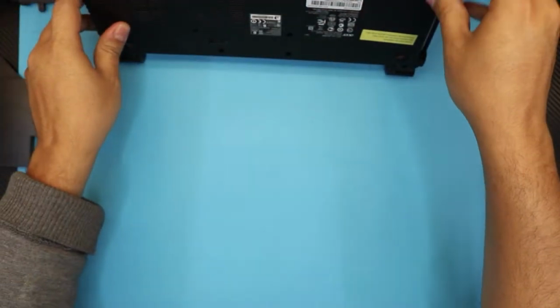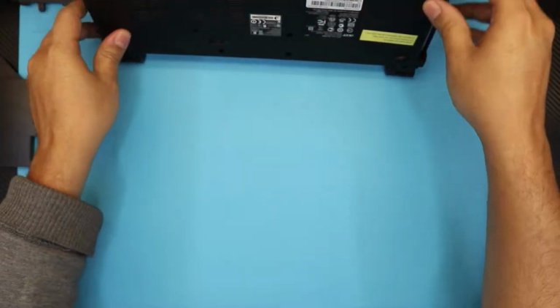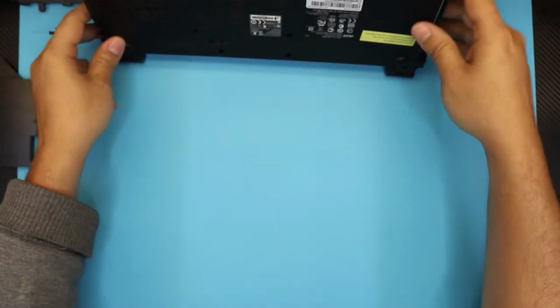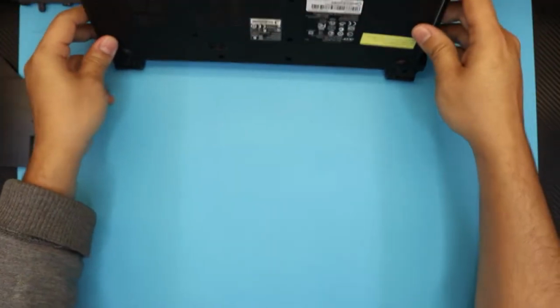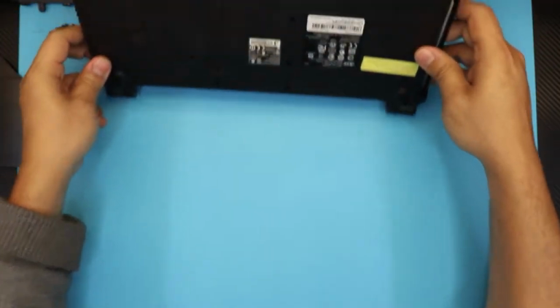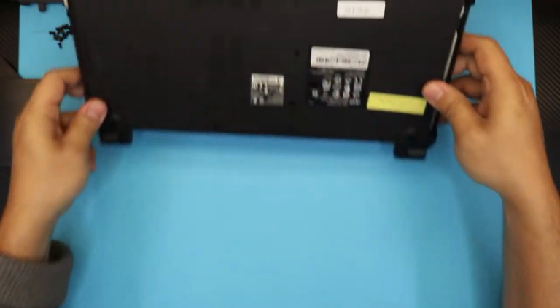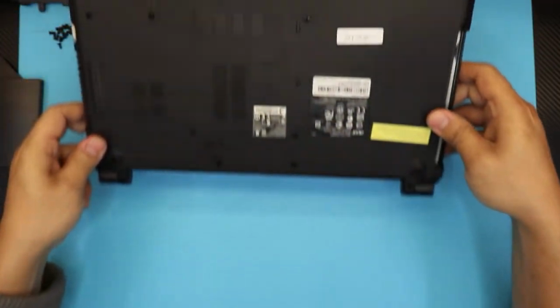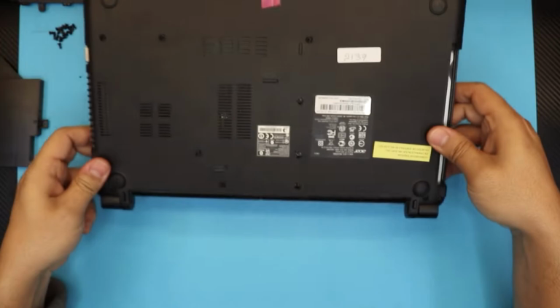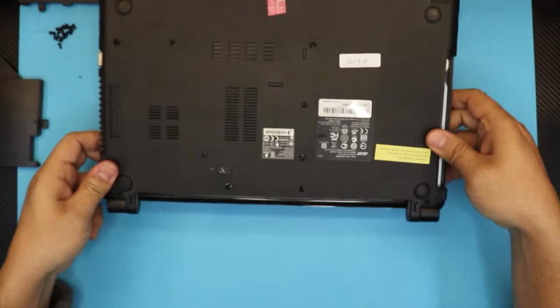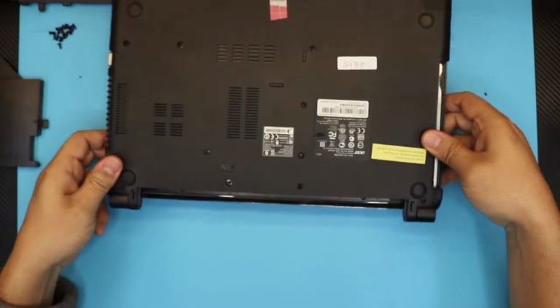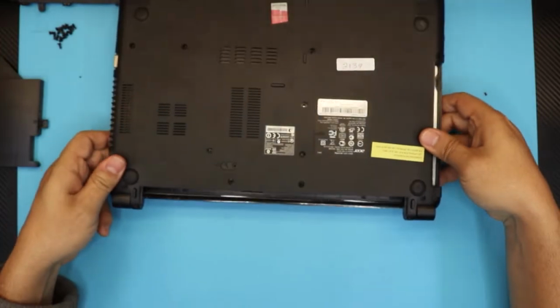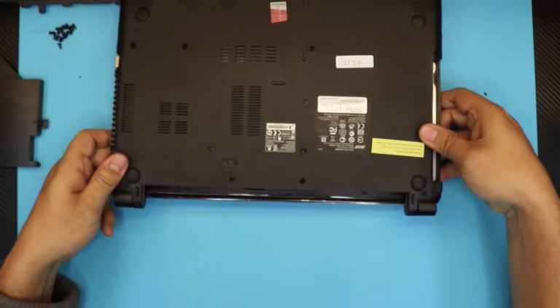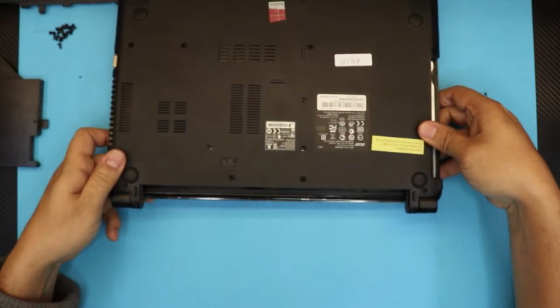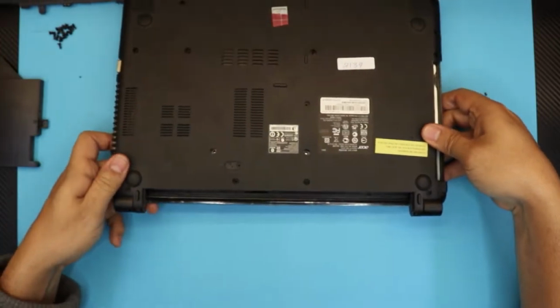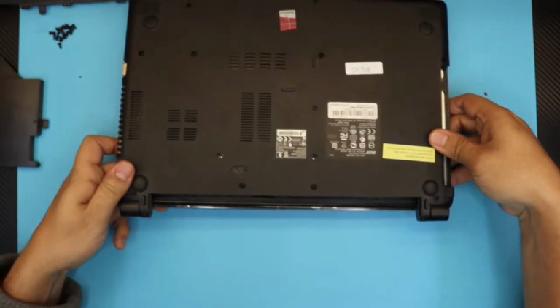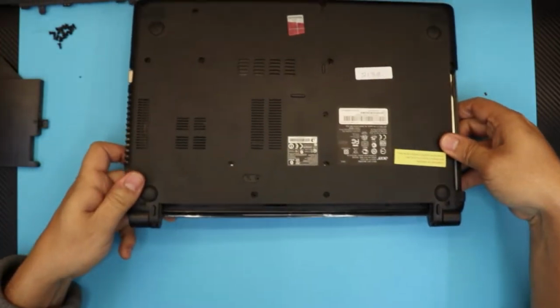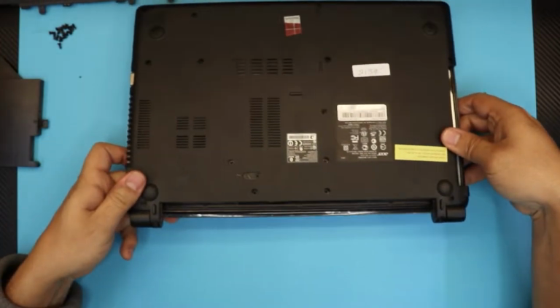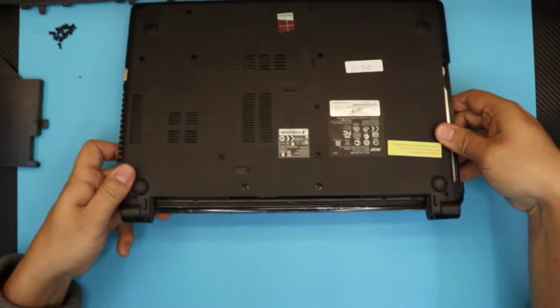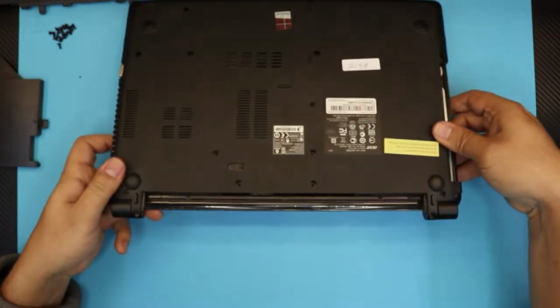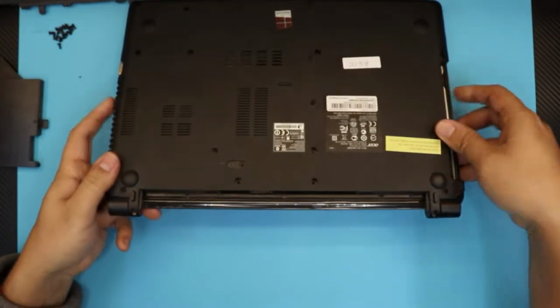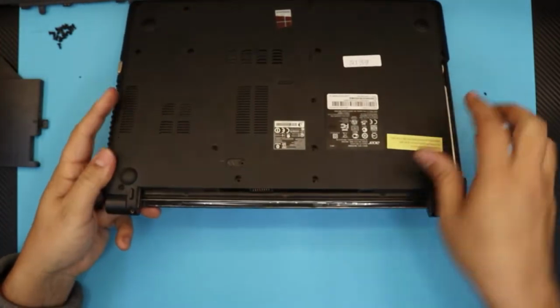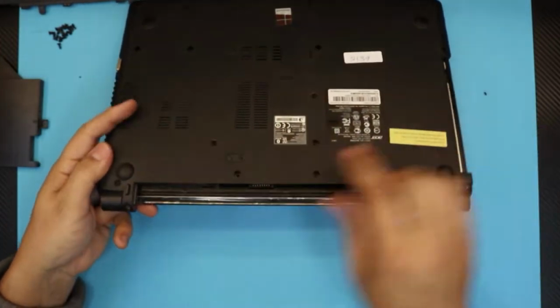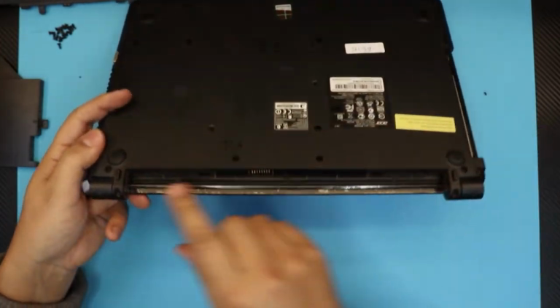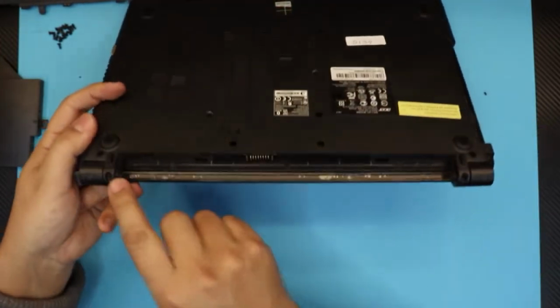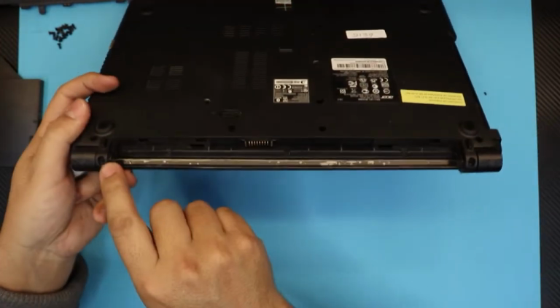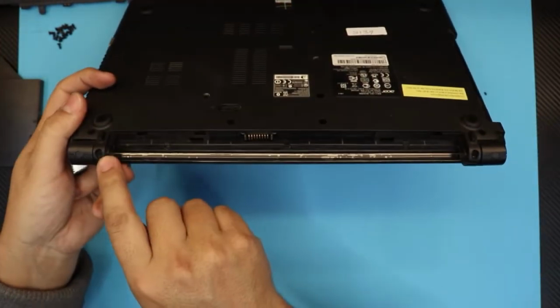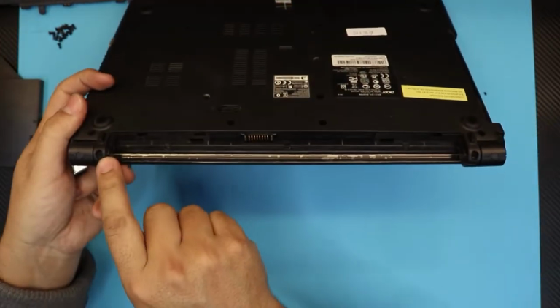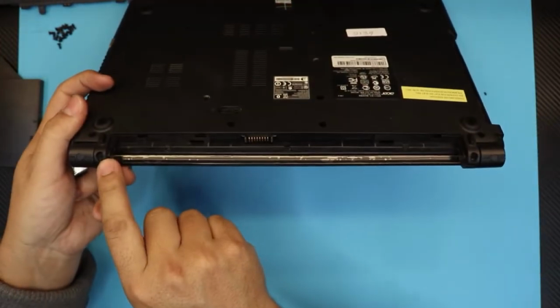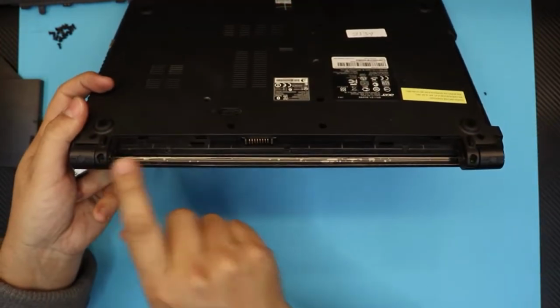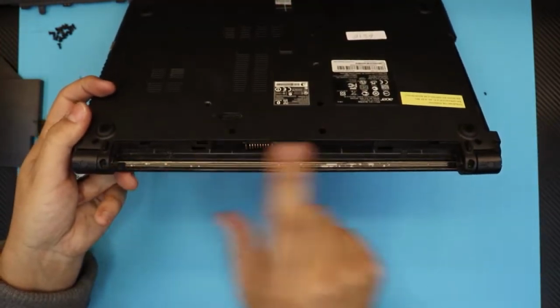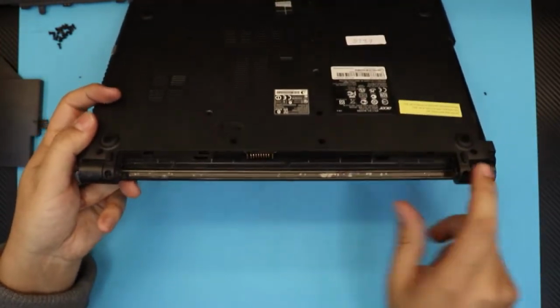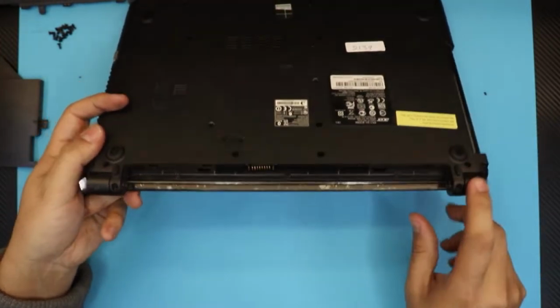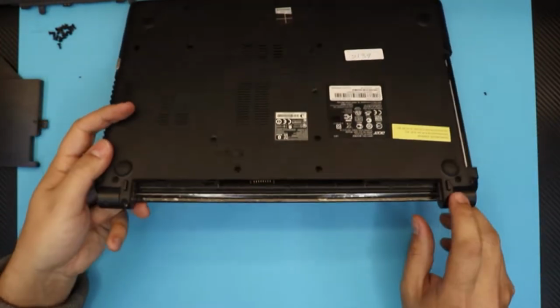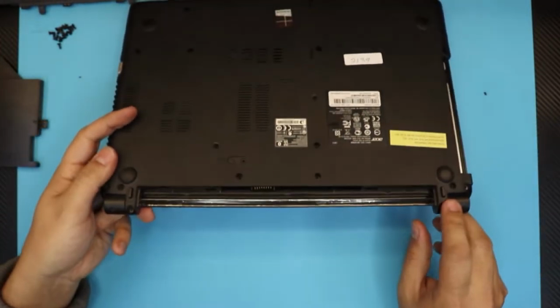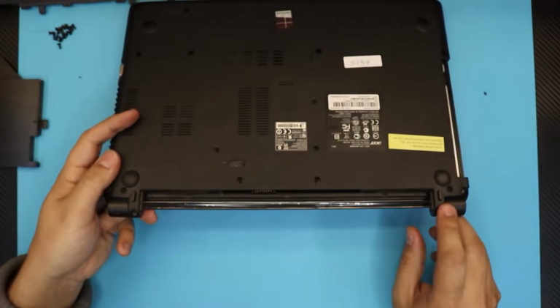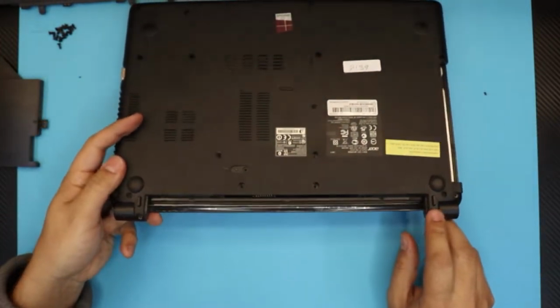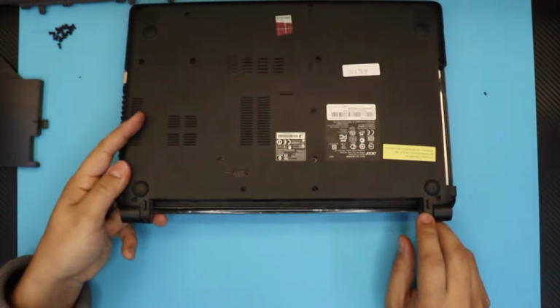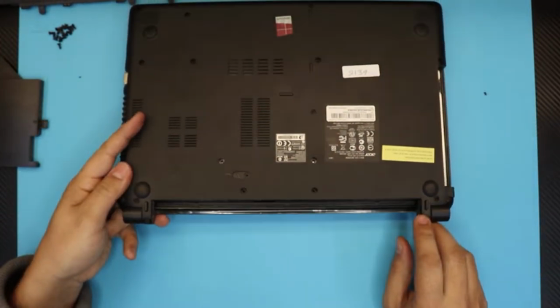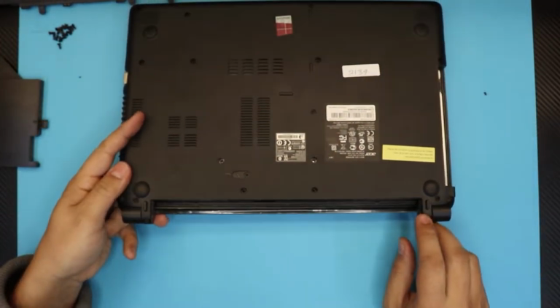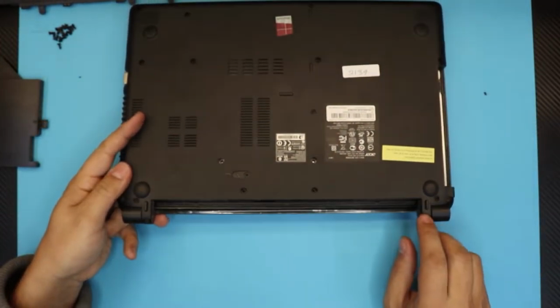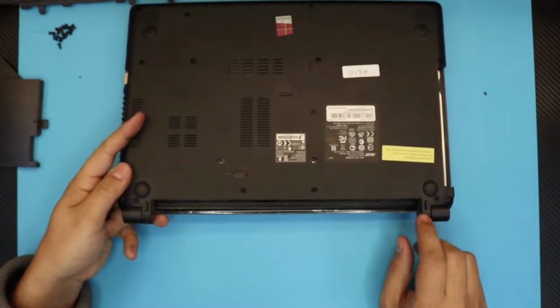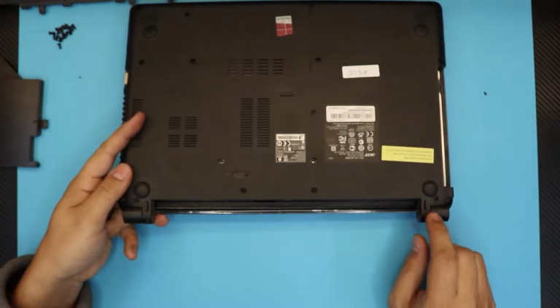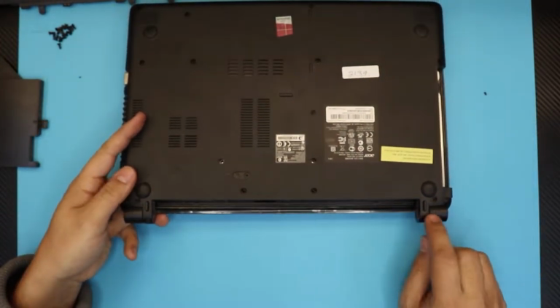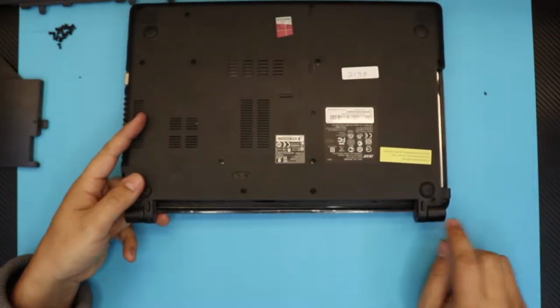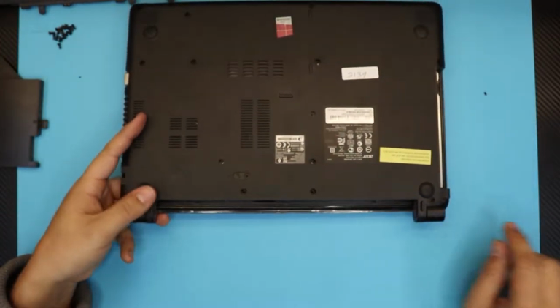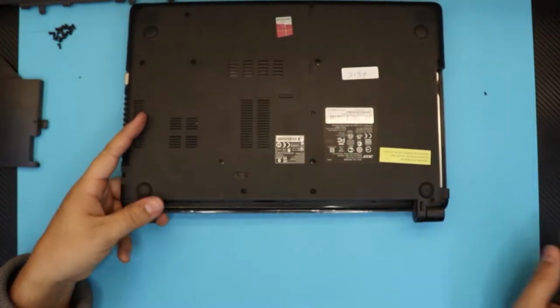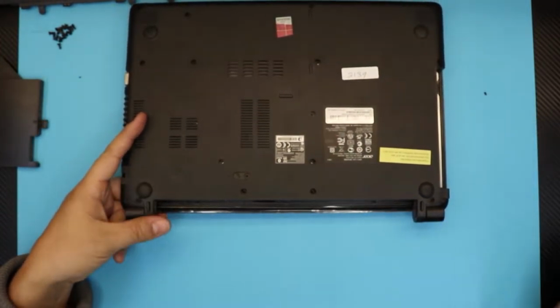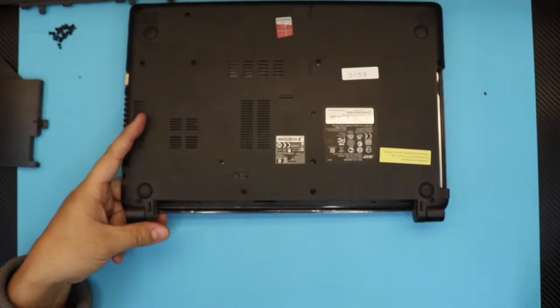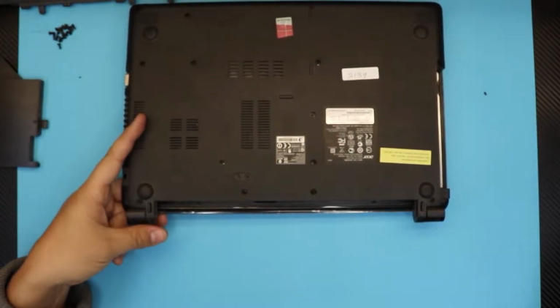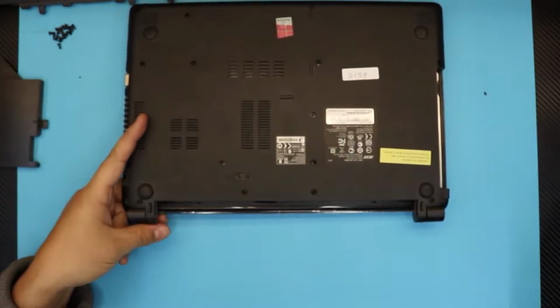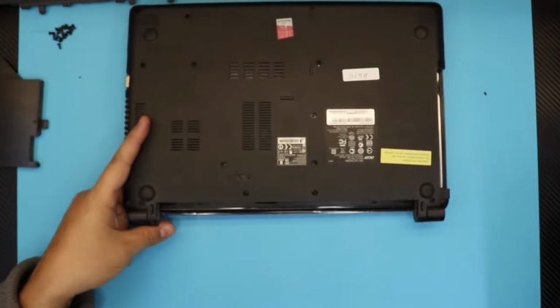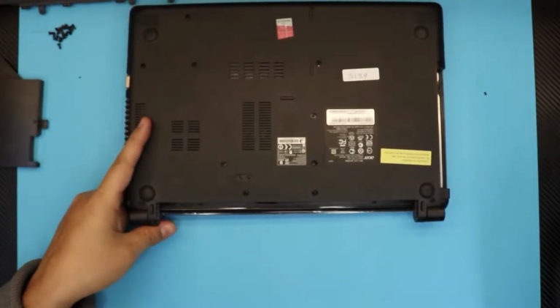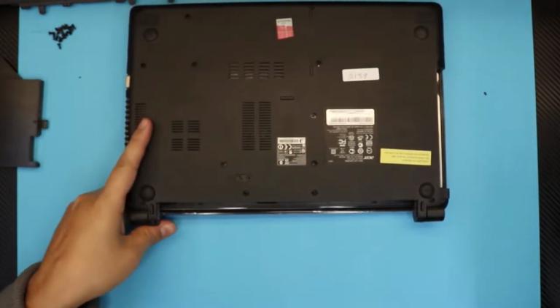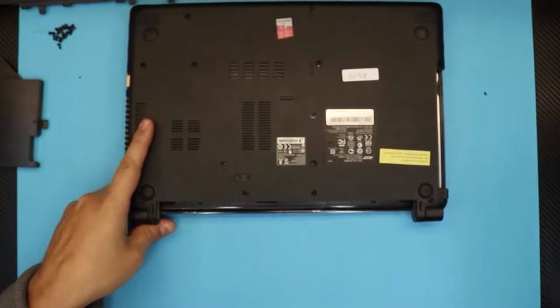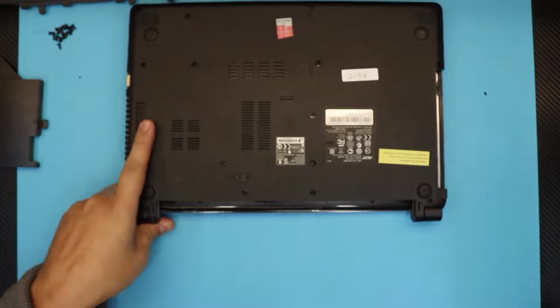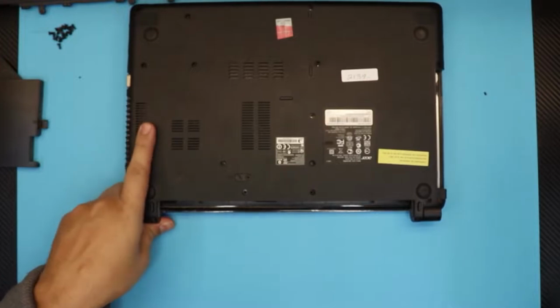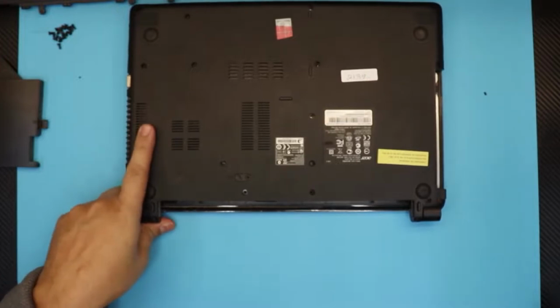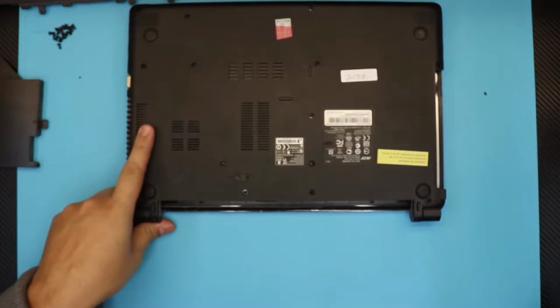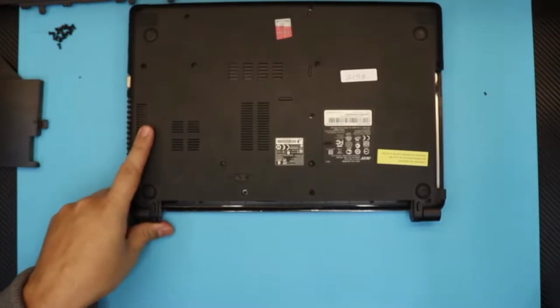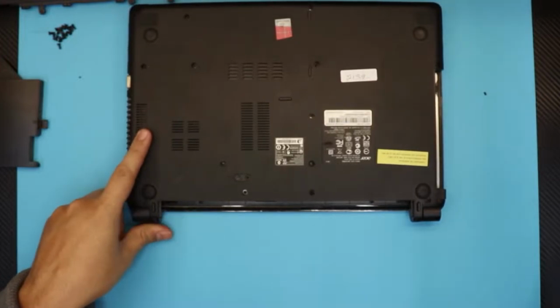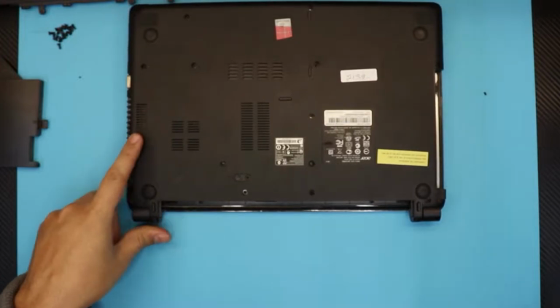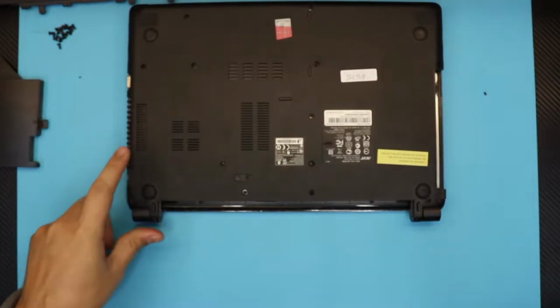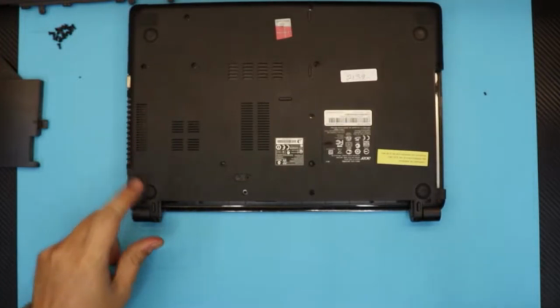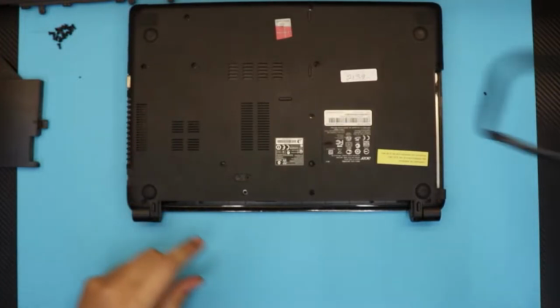I forgot there are two more screws right at the bottom — I didn't see them because of the camera, so I'm going to remove those too.